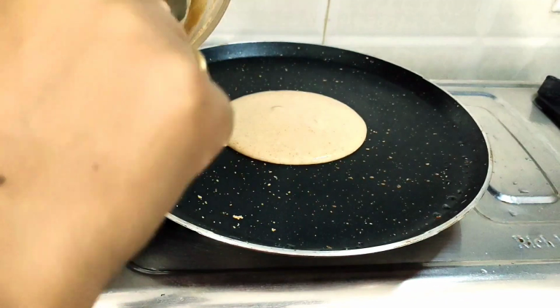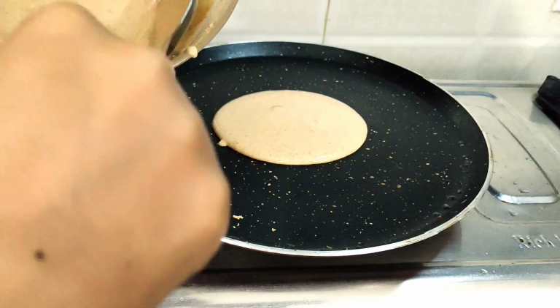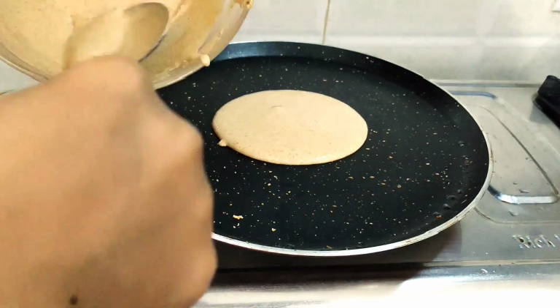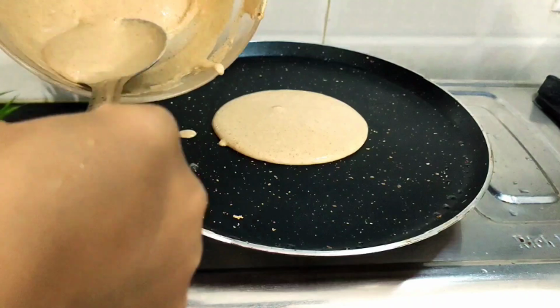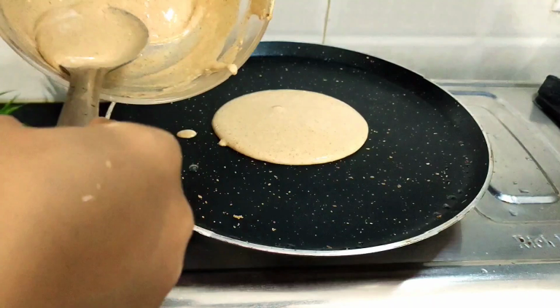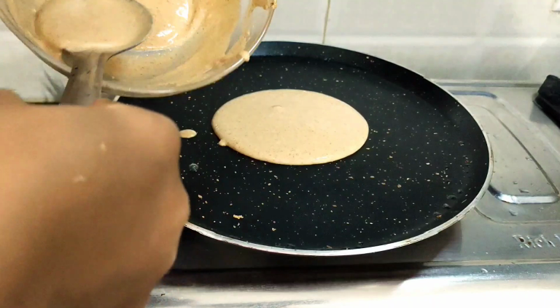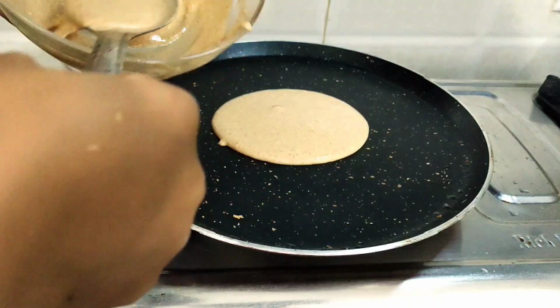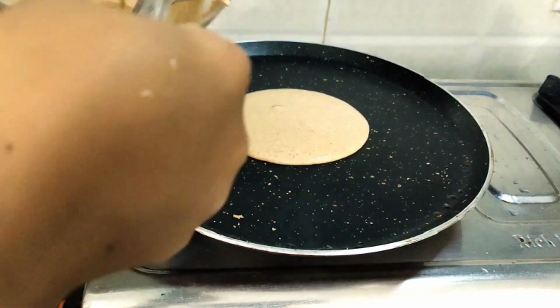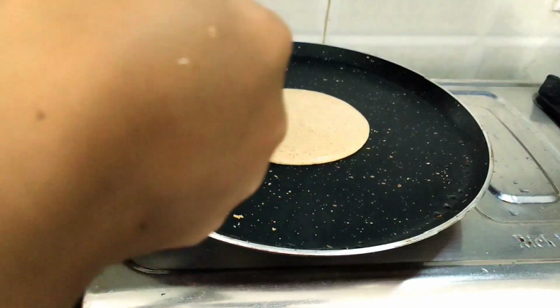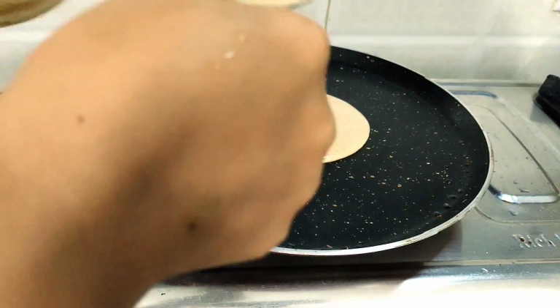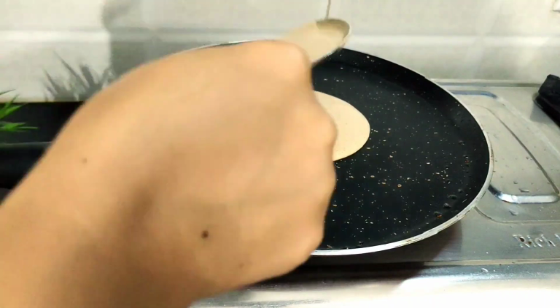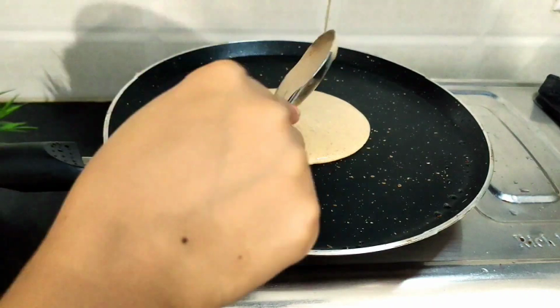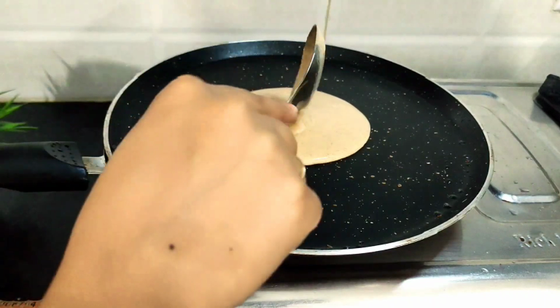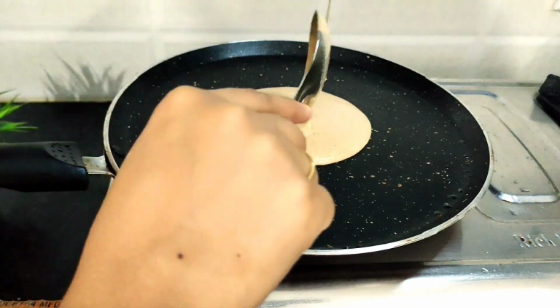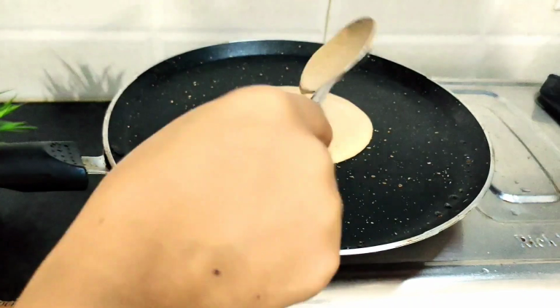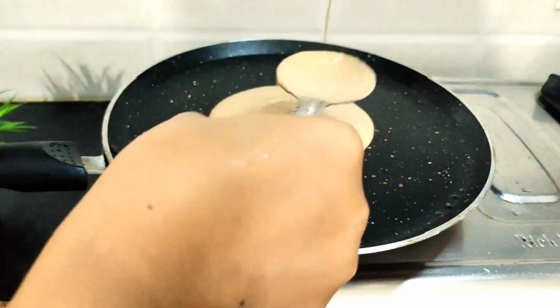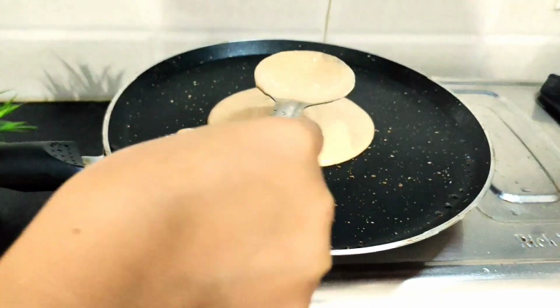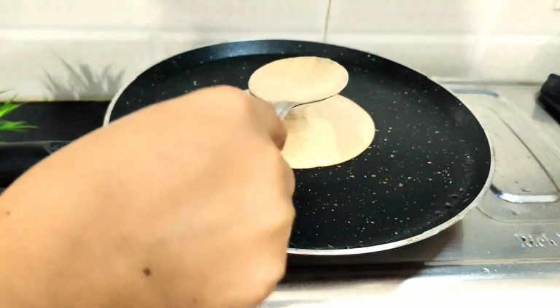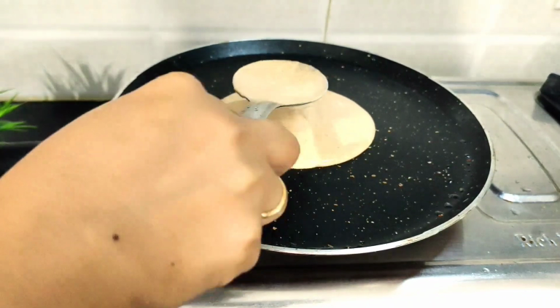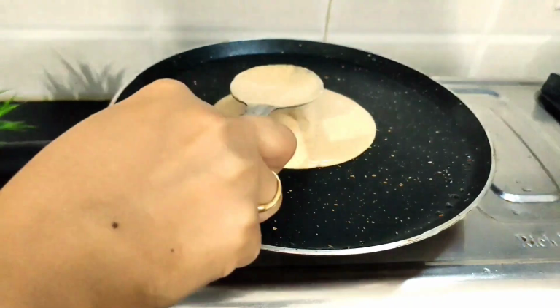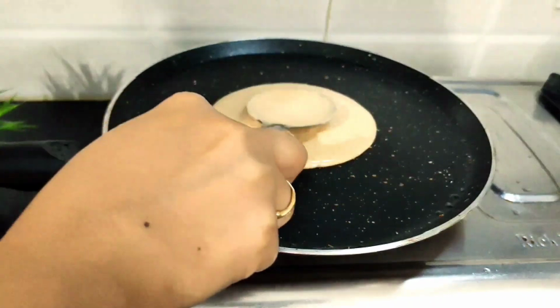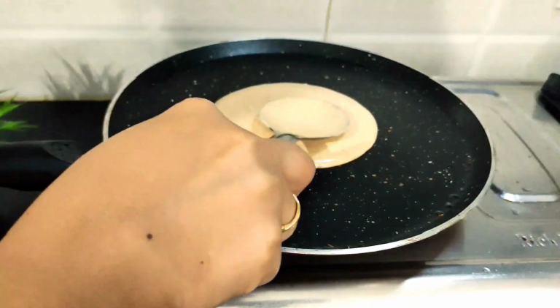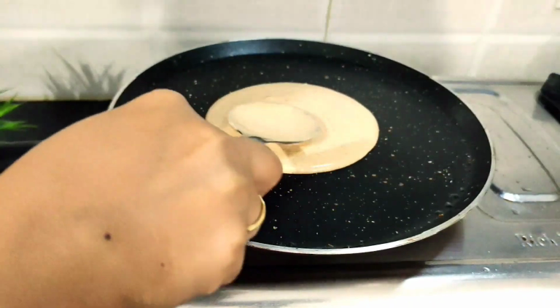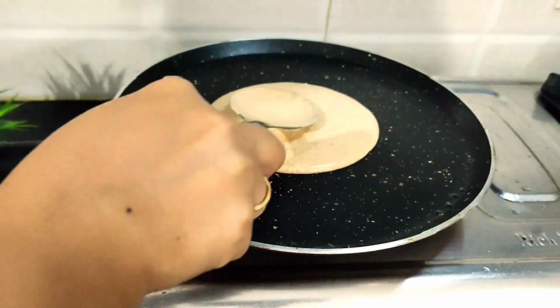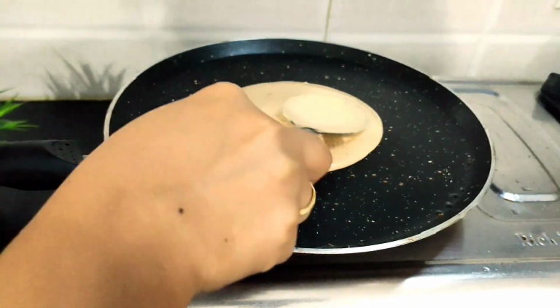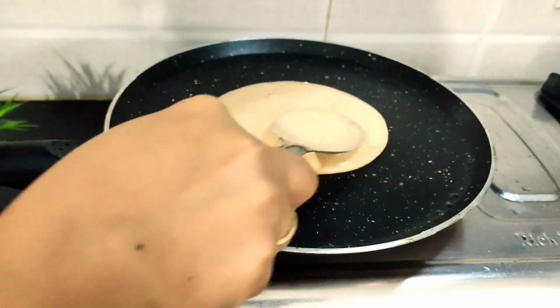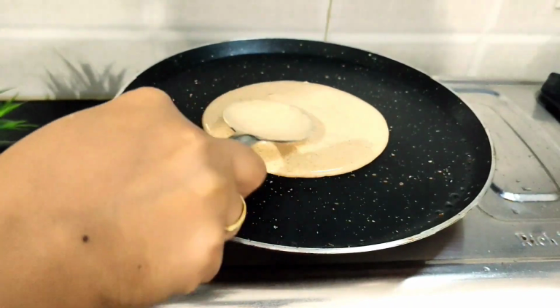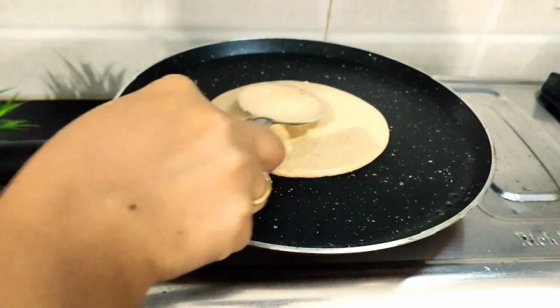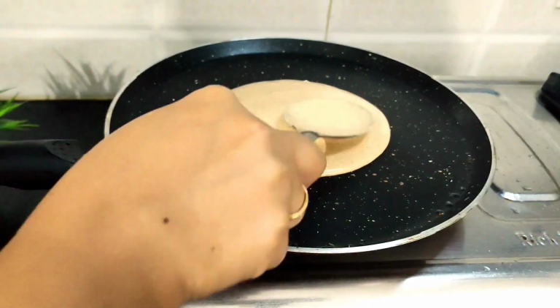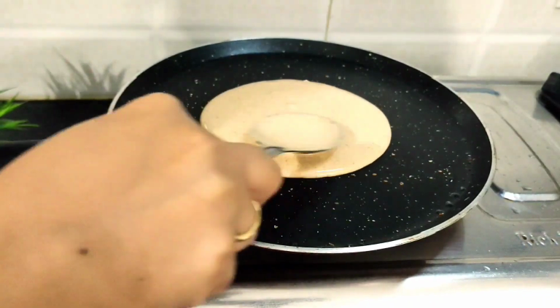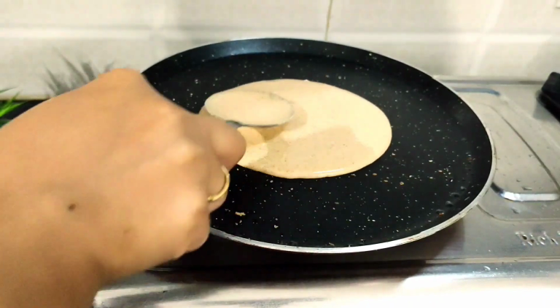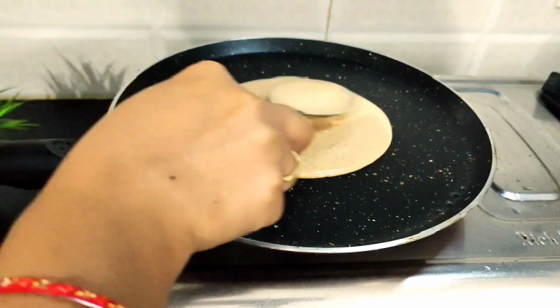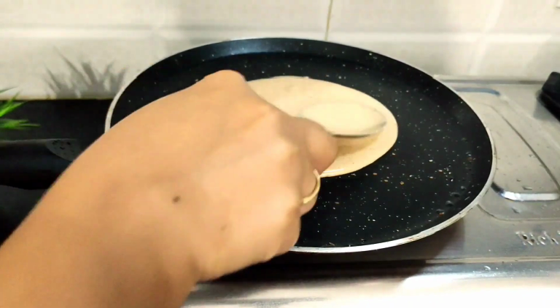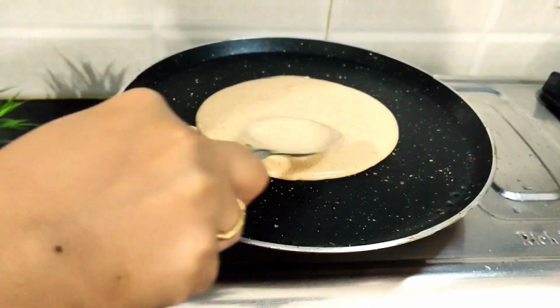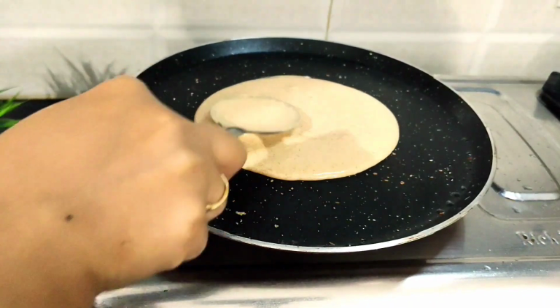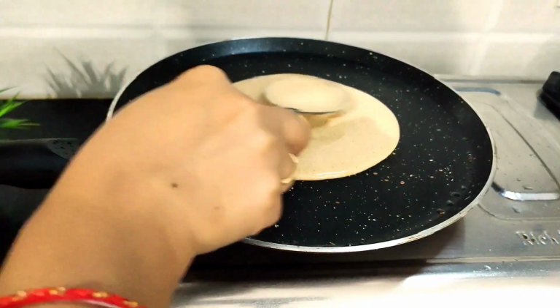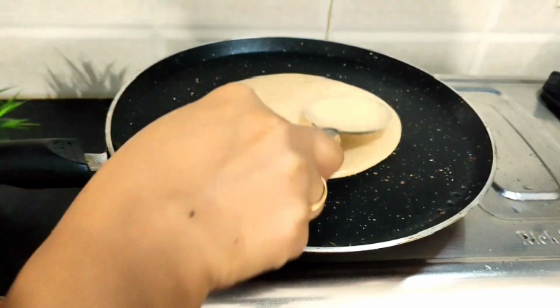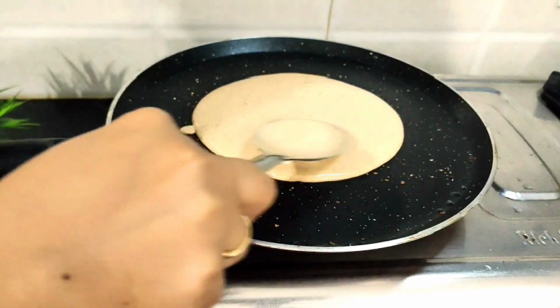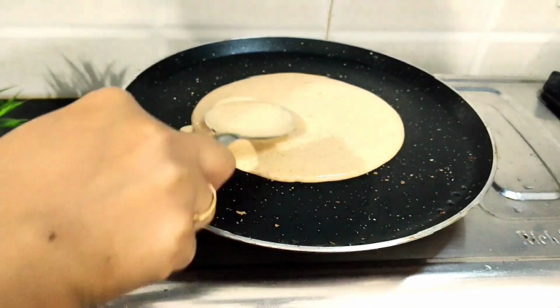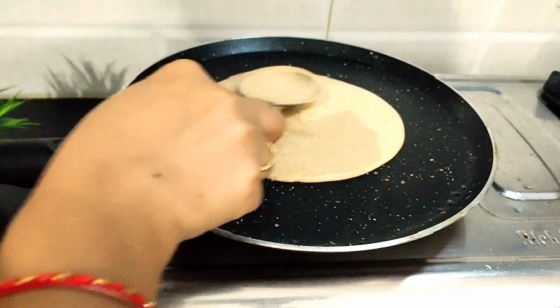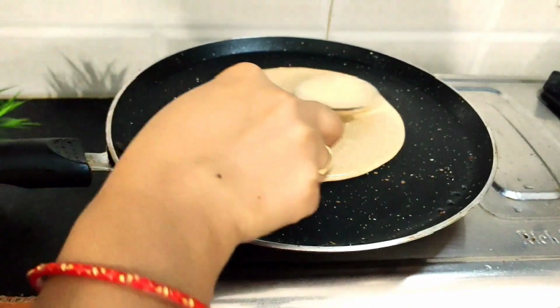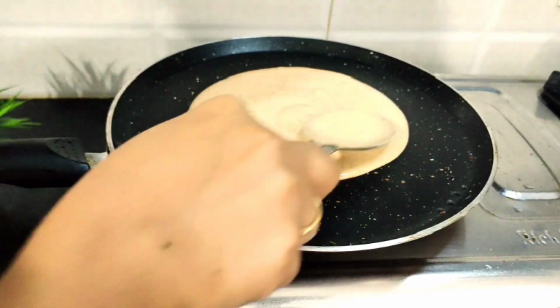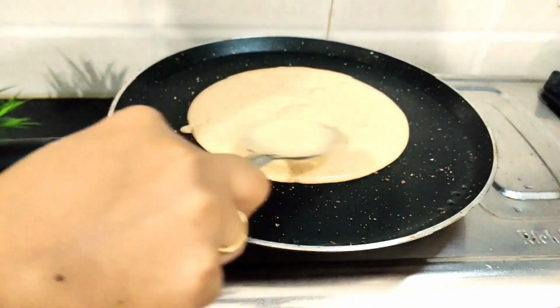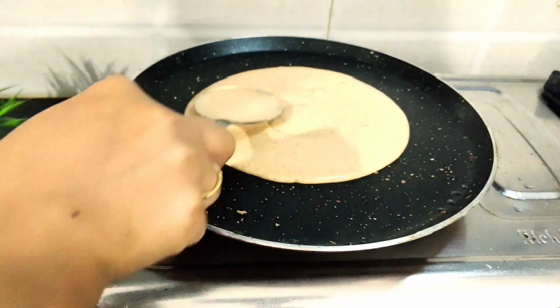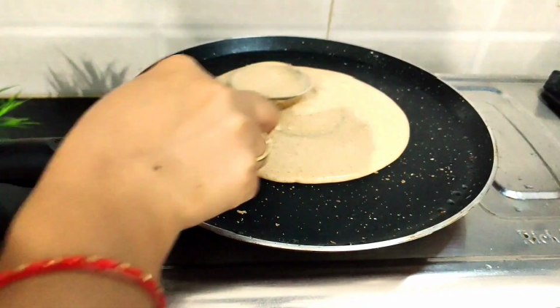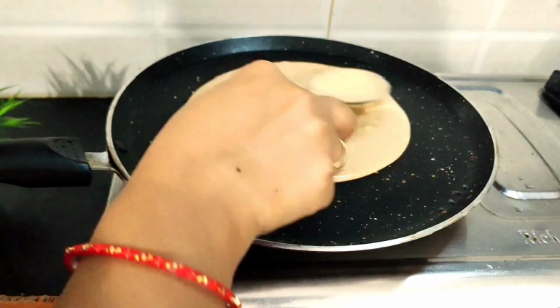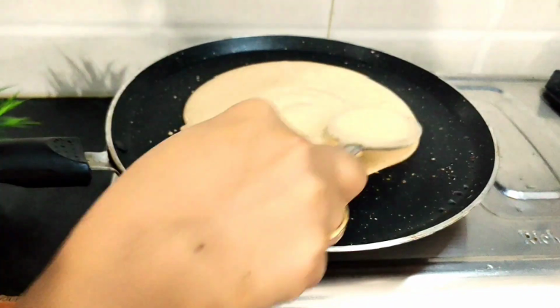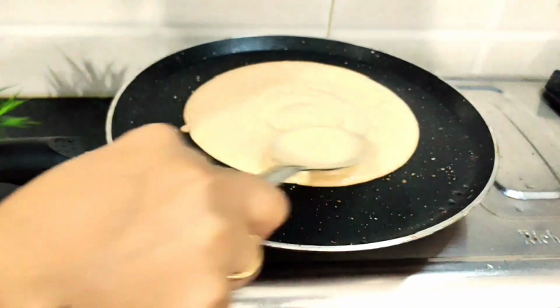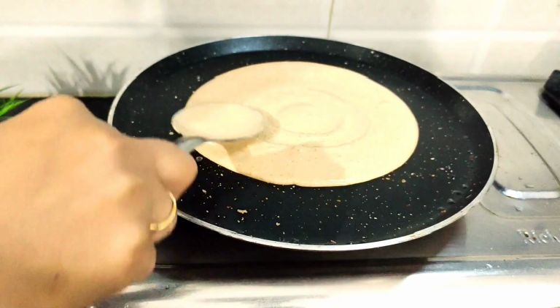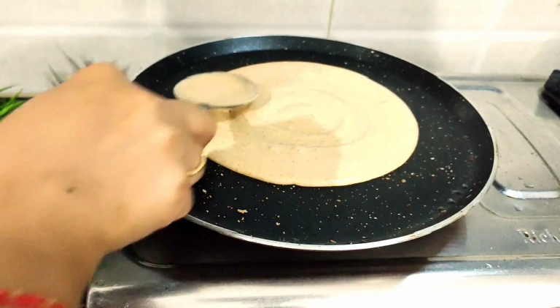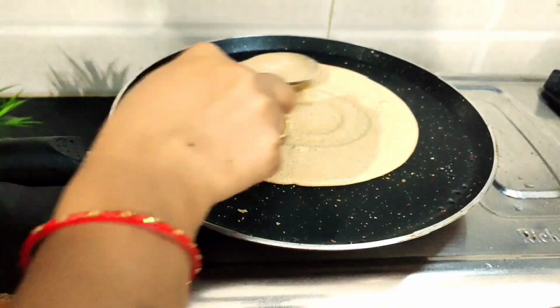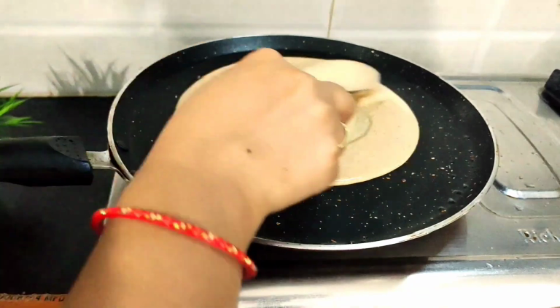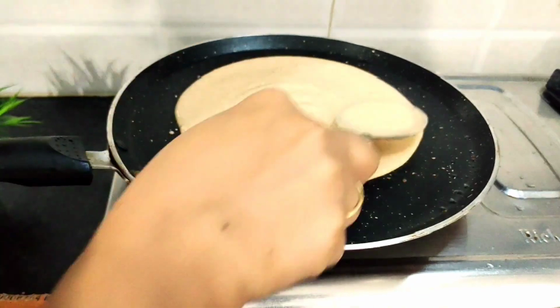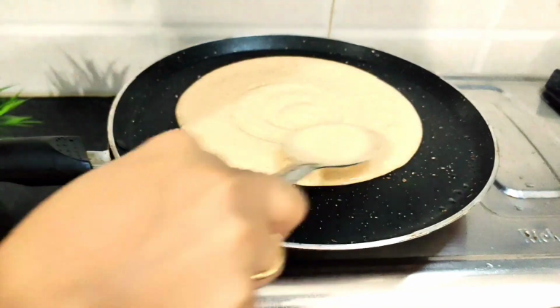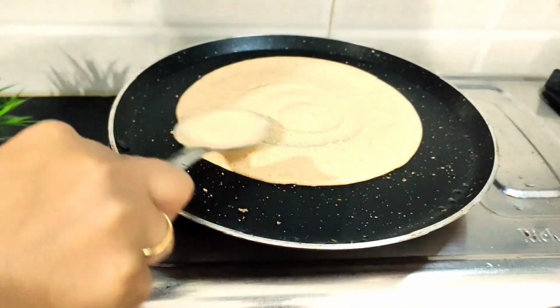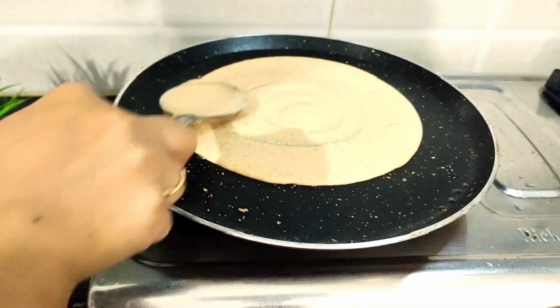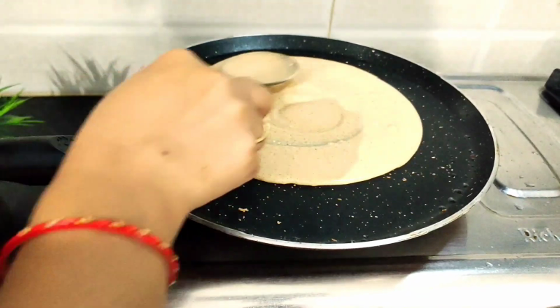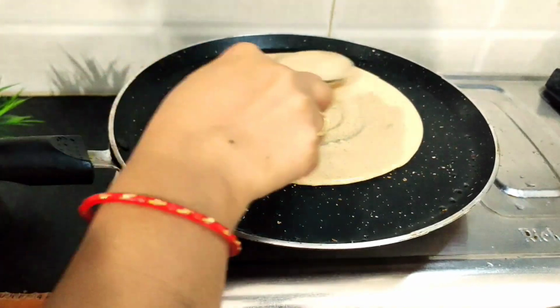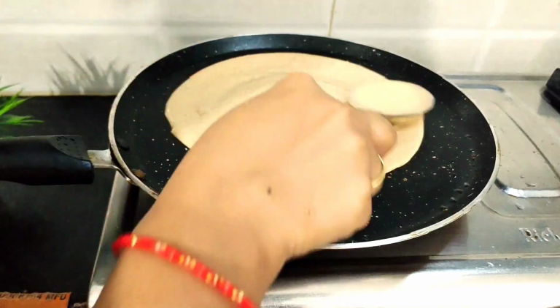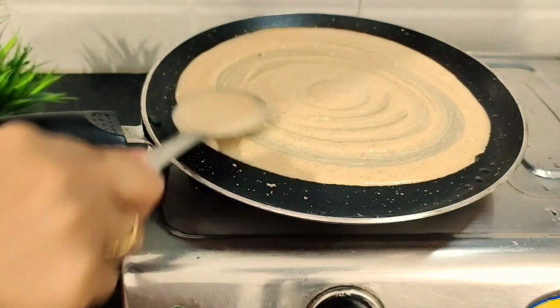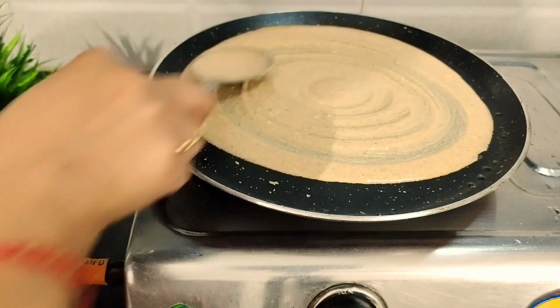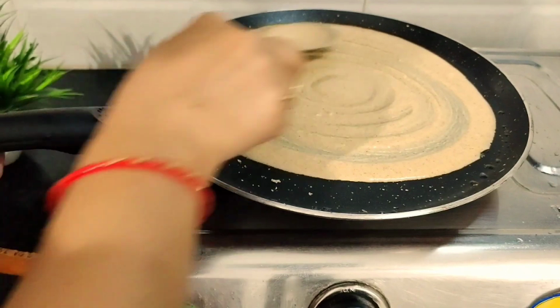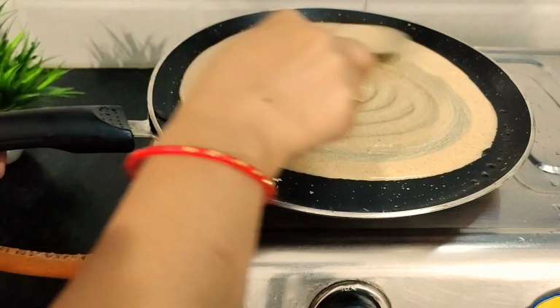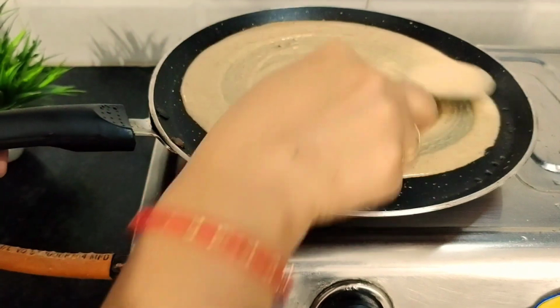We put the tawa on gas first and then let the temperature cool down a little, because if we add the batter on very high heat, it will not spread properly. We take the batter and pour it from about 2 to 3 inches above the center of the tawa and spread it outward in a circular motion.